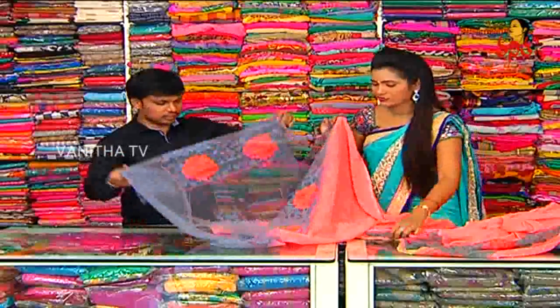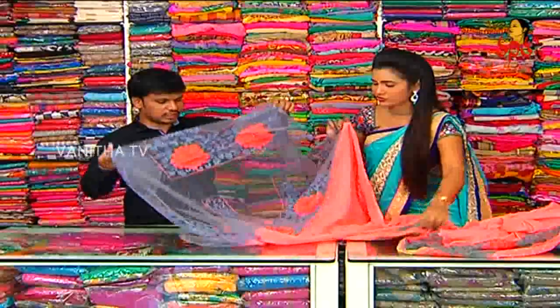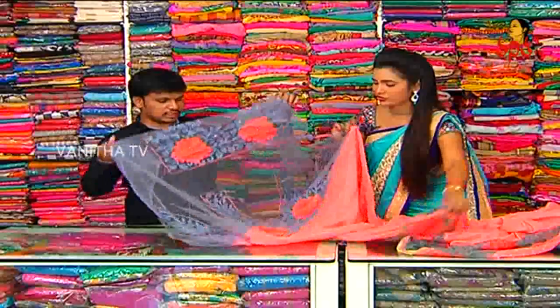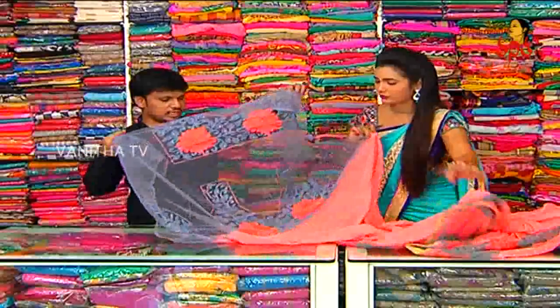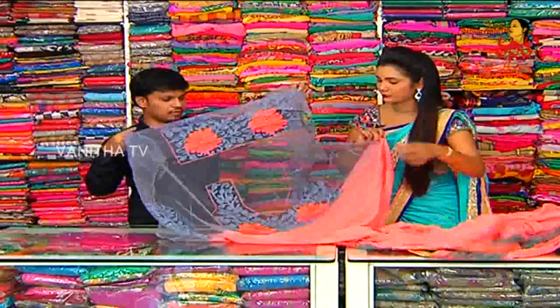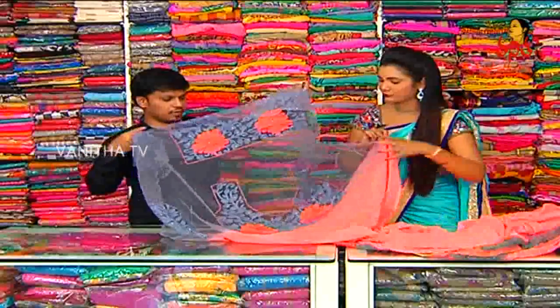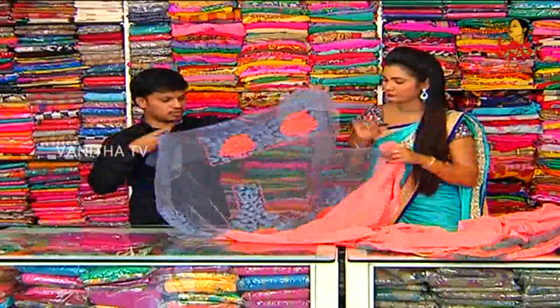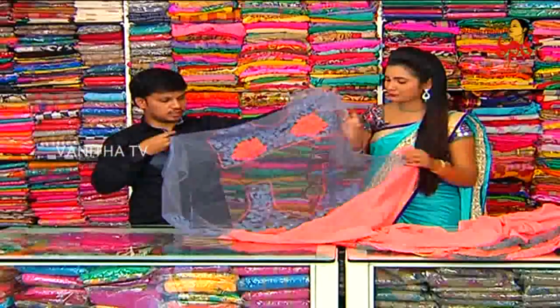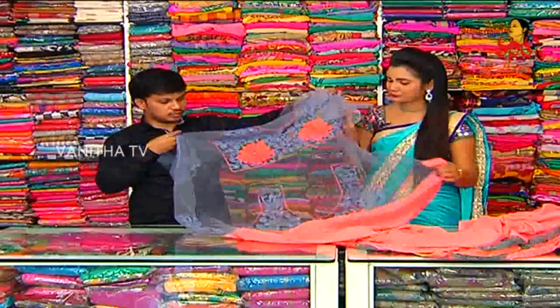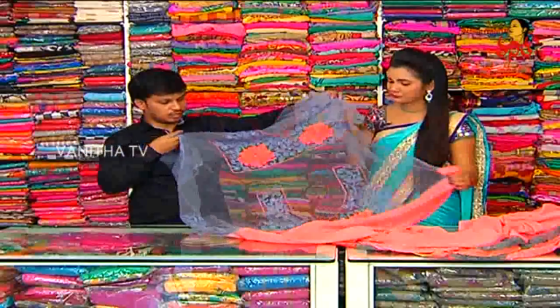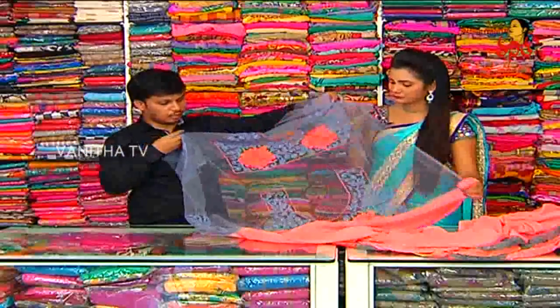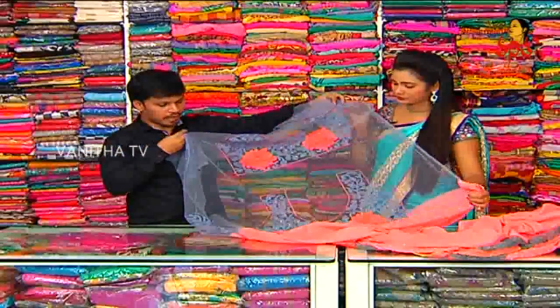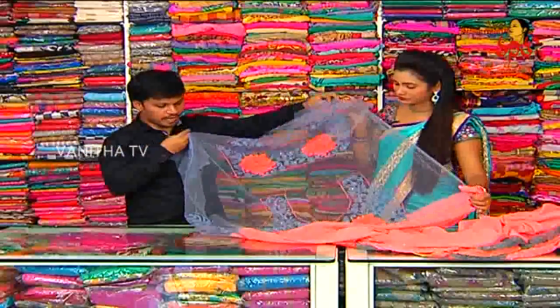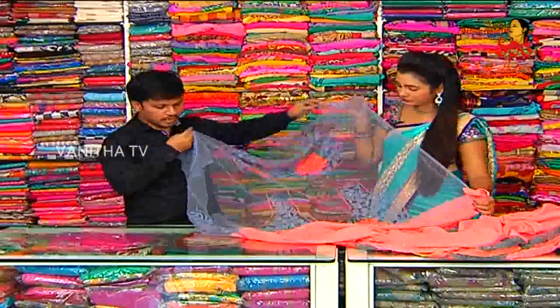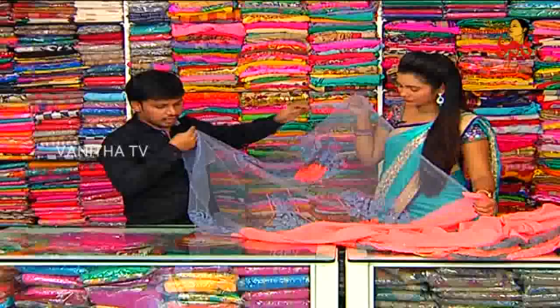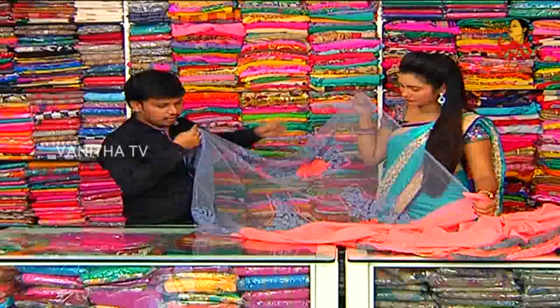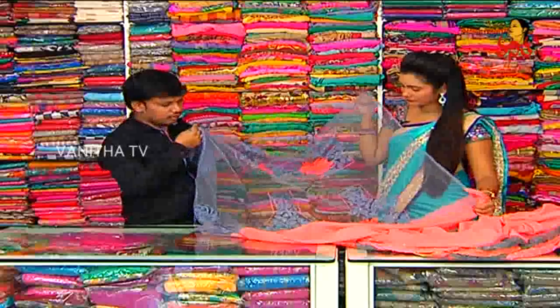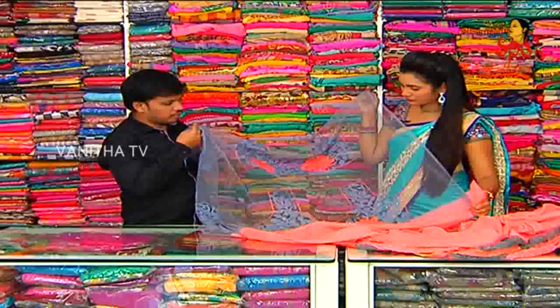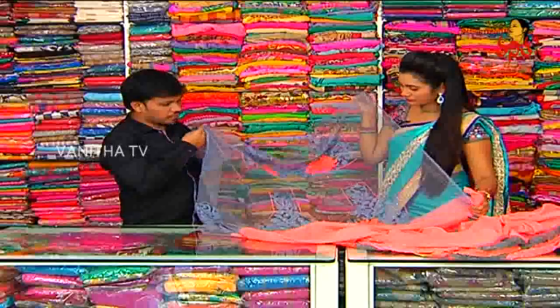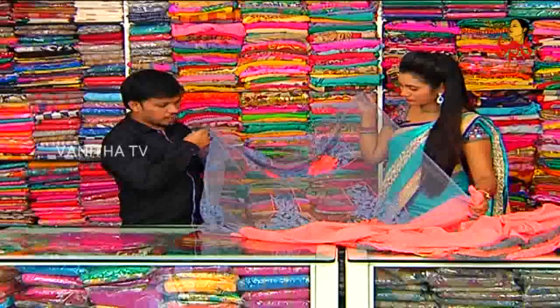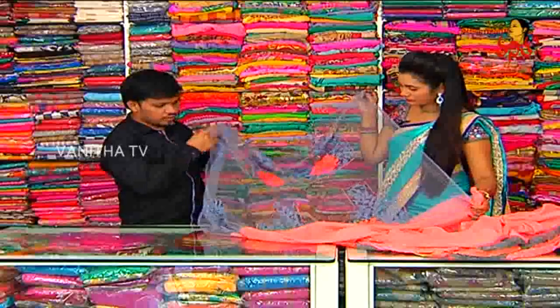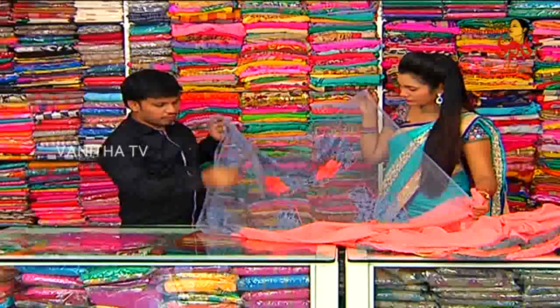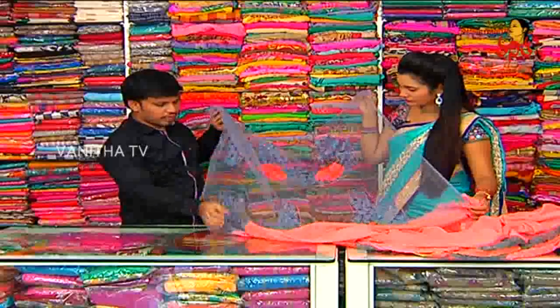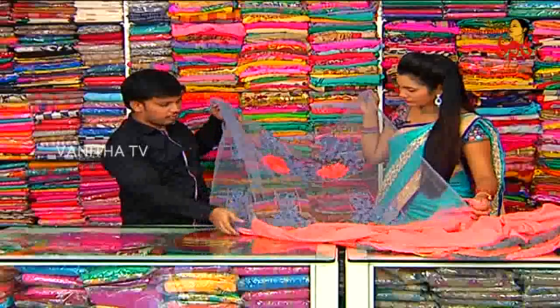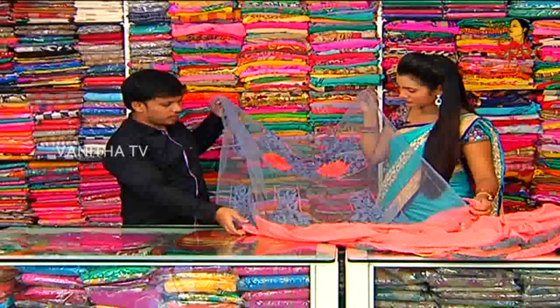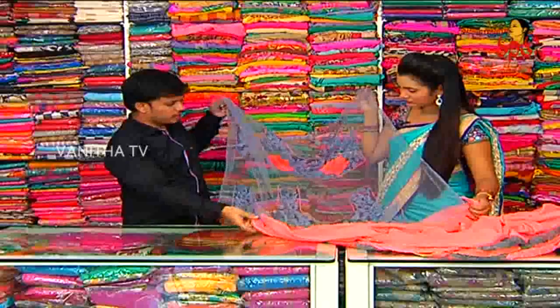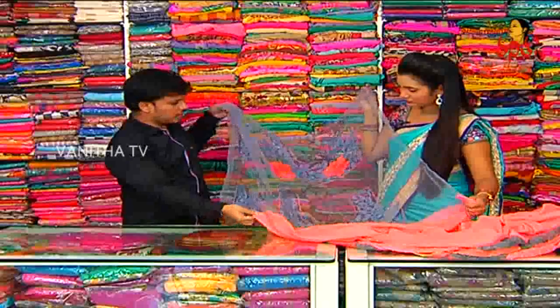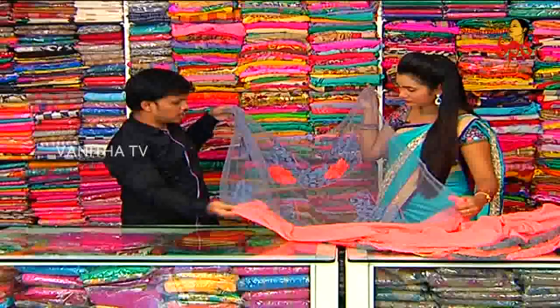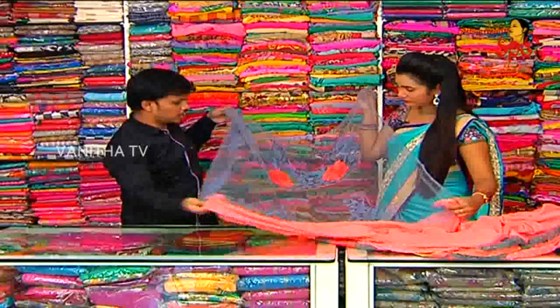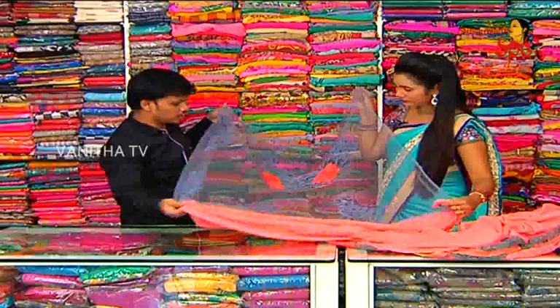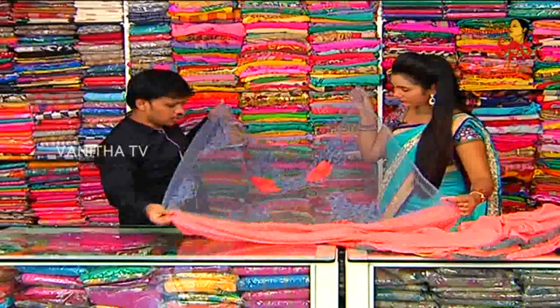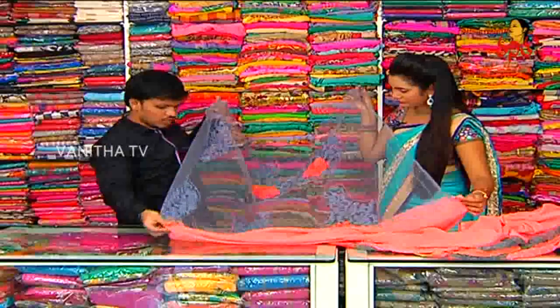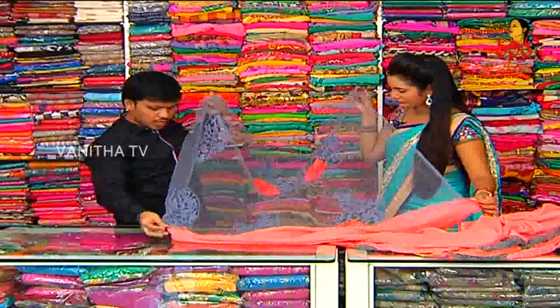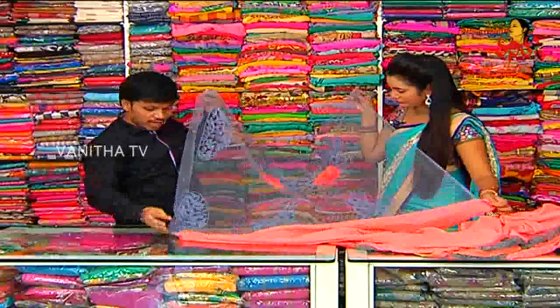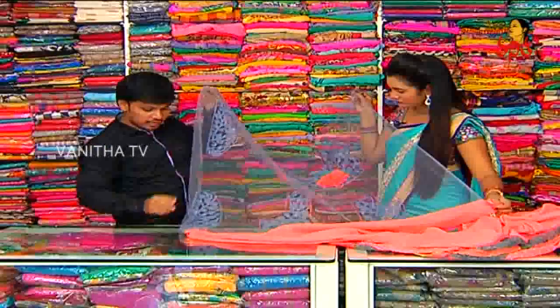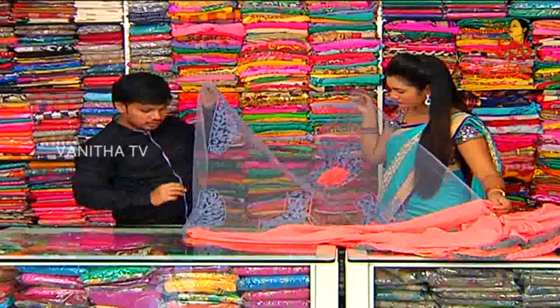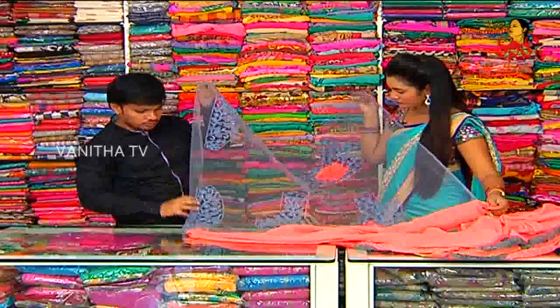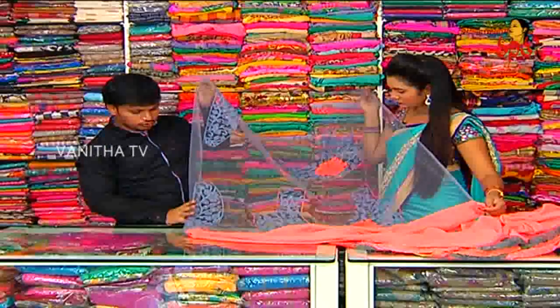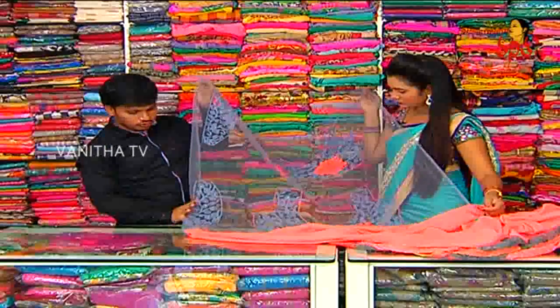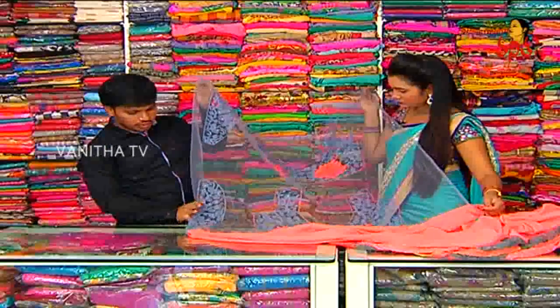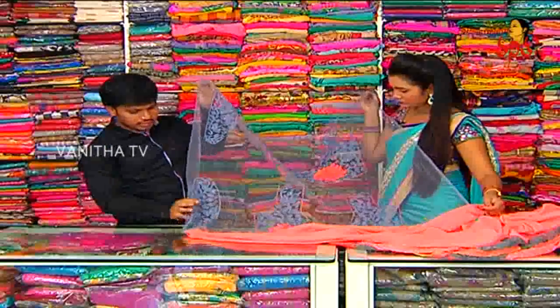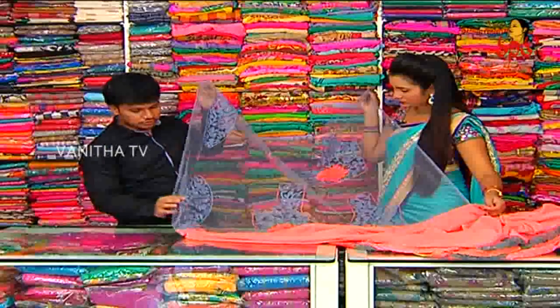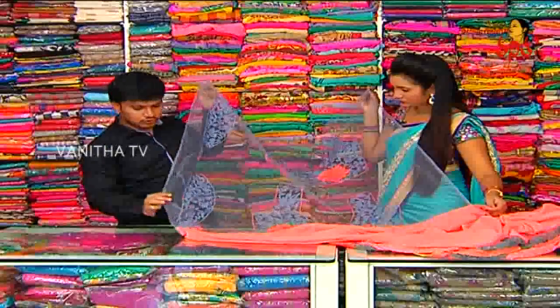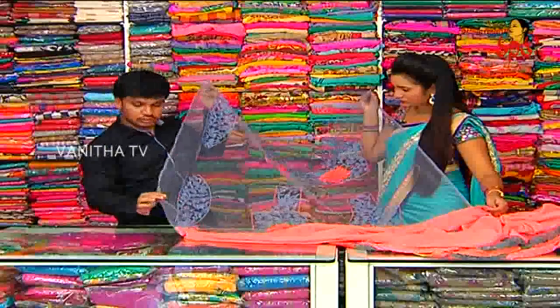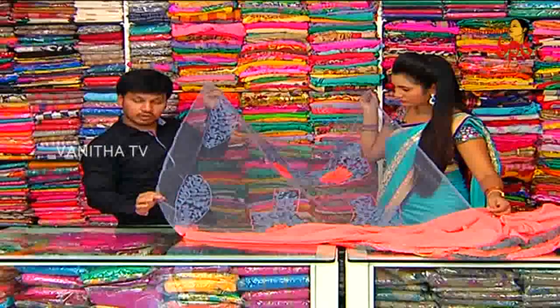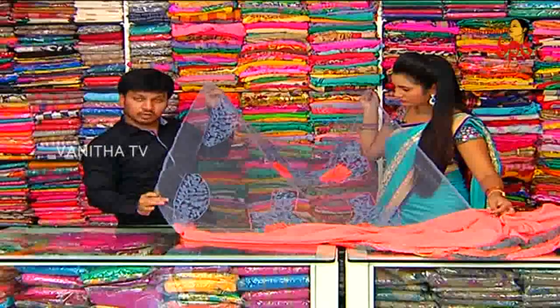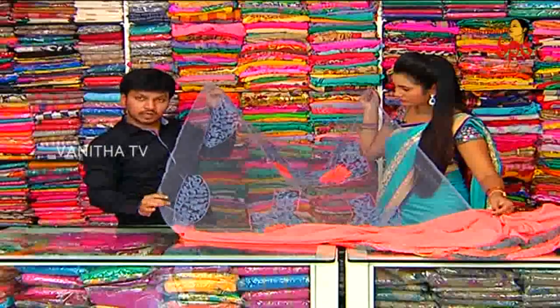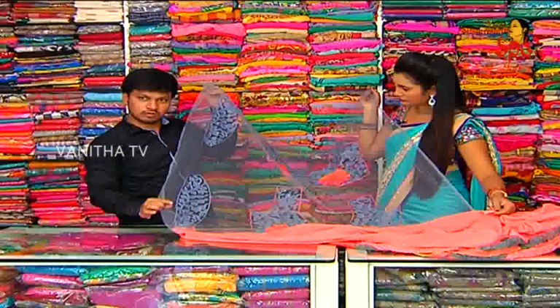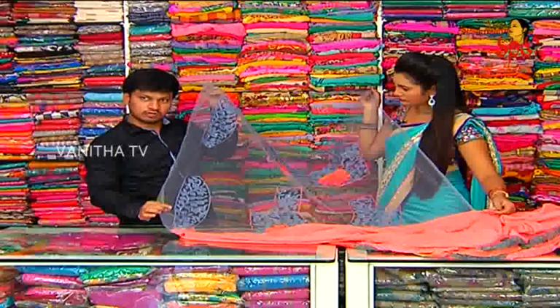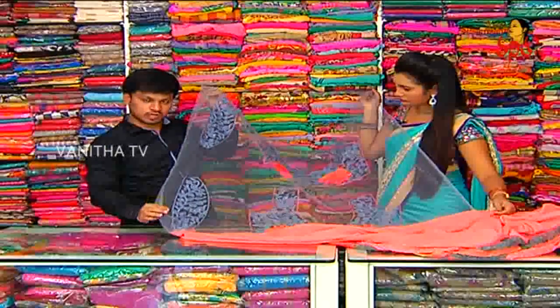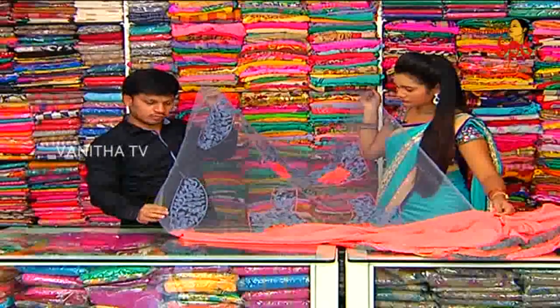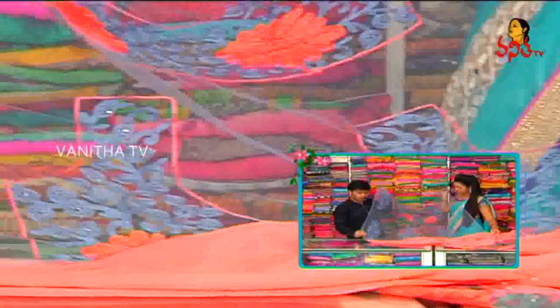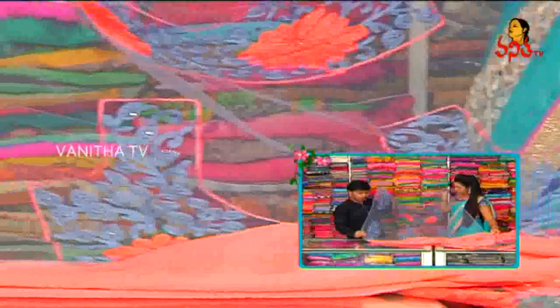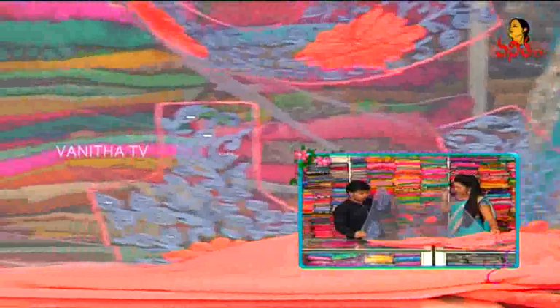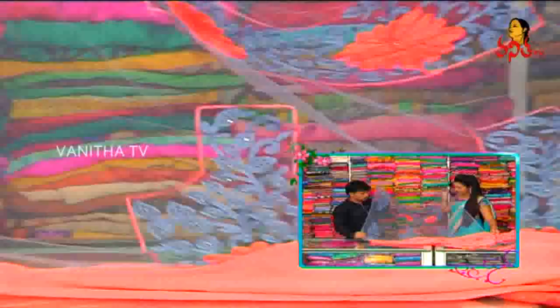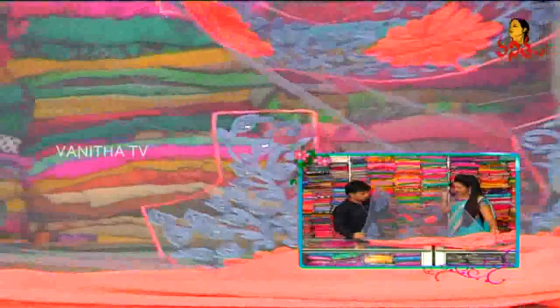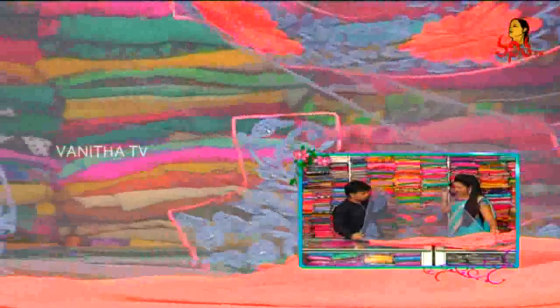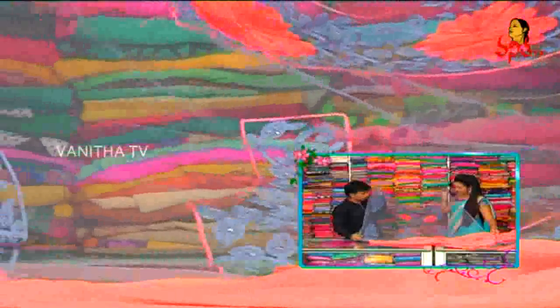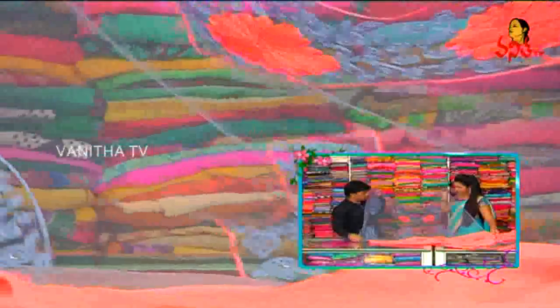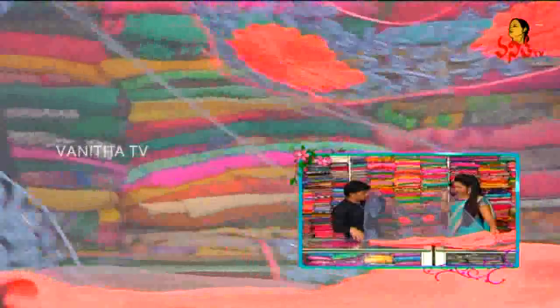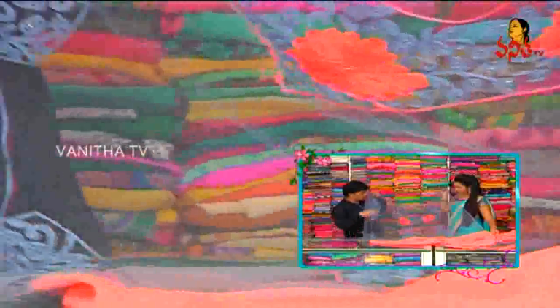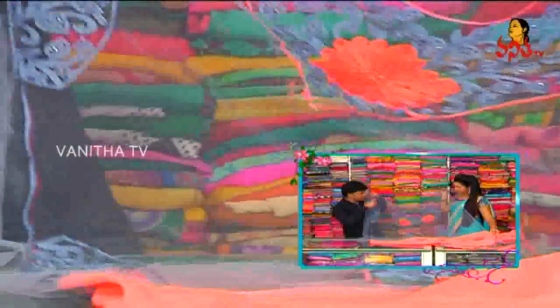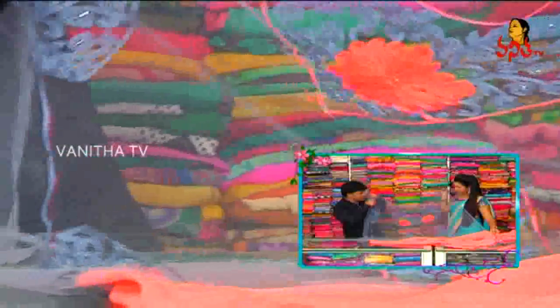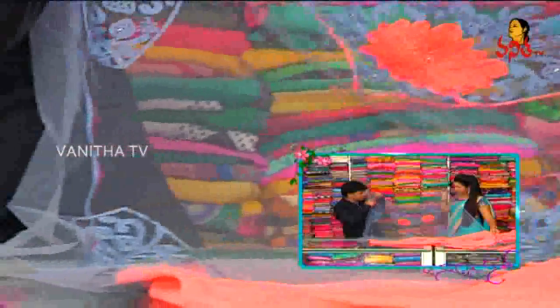We have a designer blouse — backhand, front work, short hands. You can have thread working style. It's heavy.